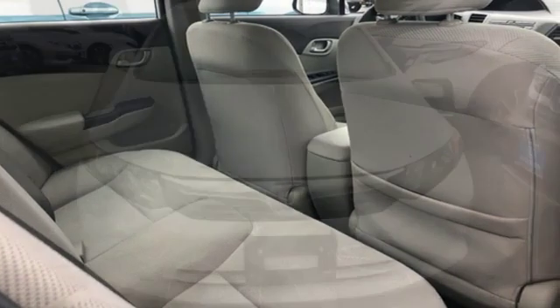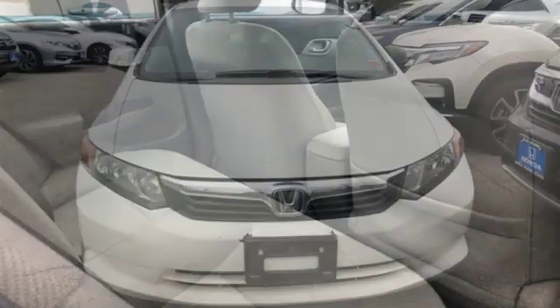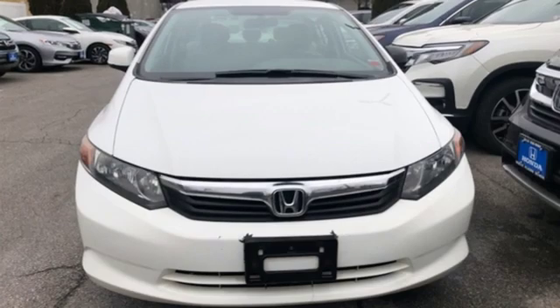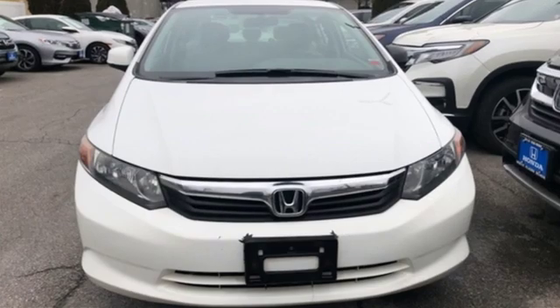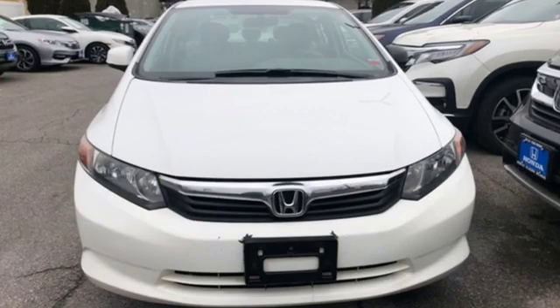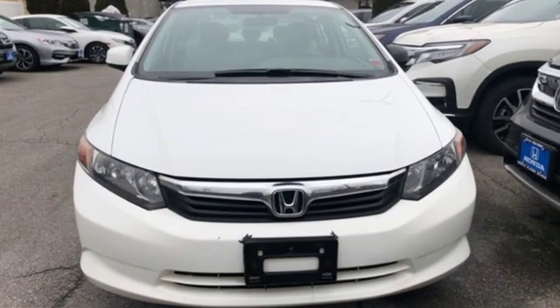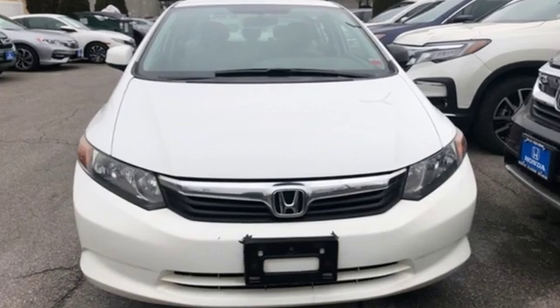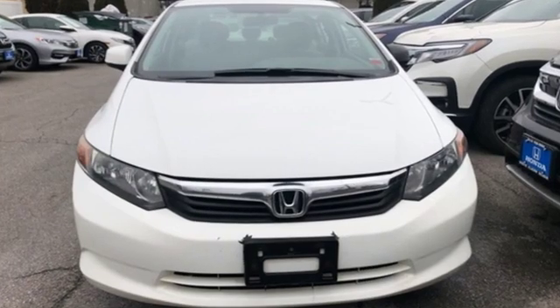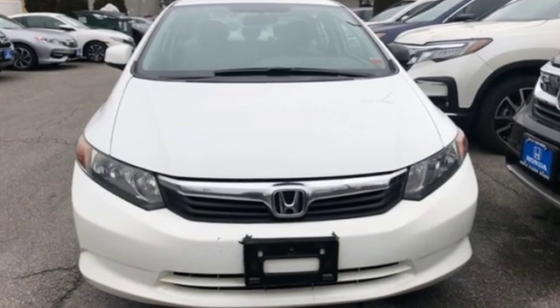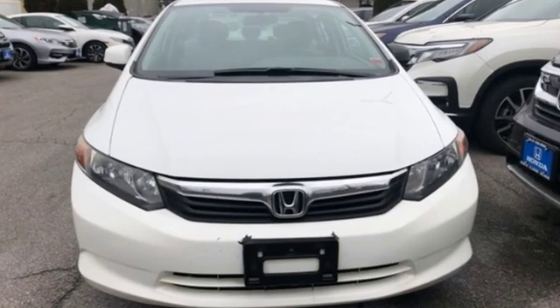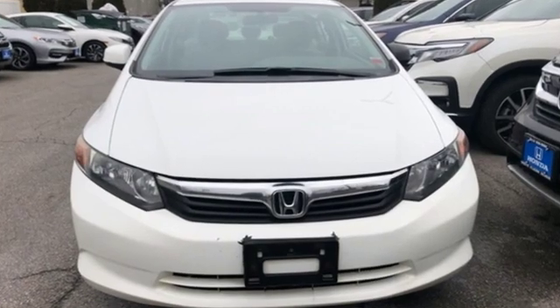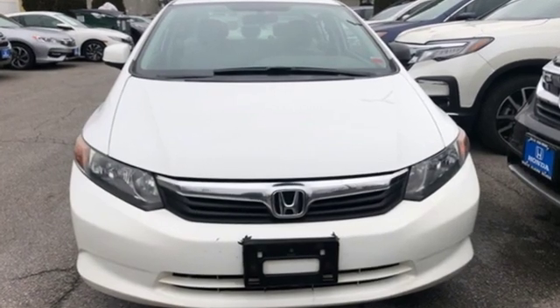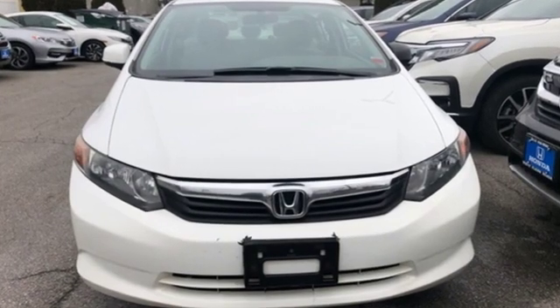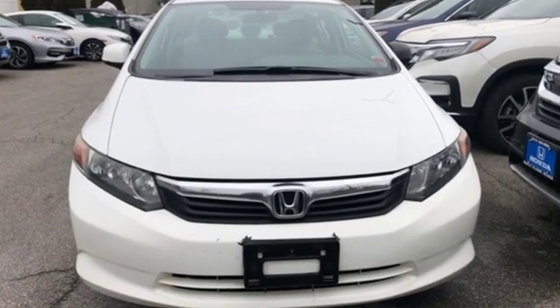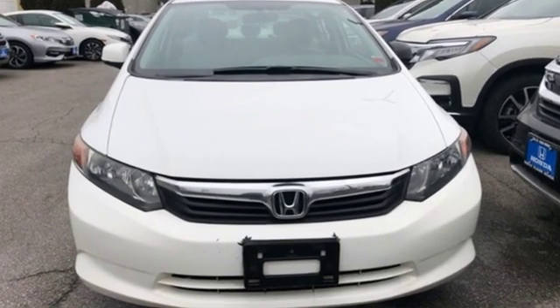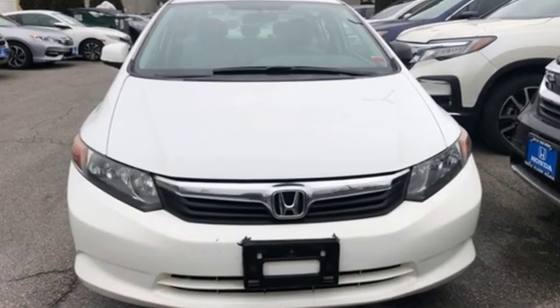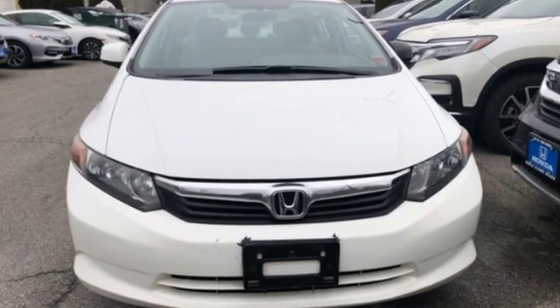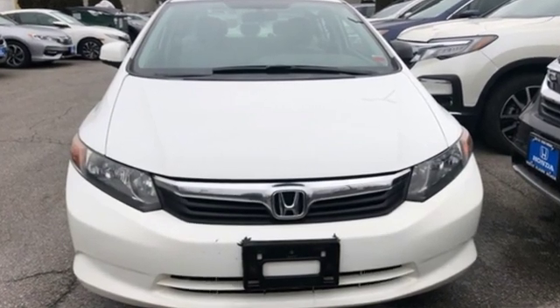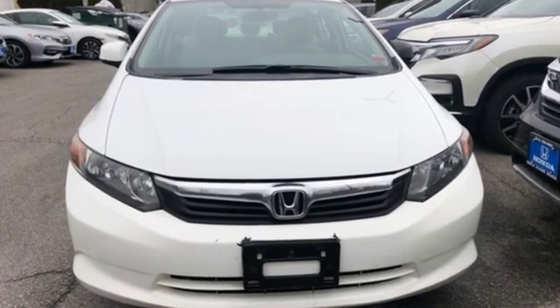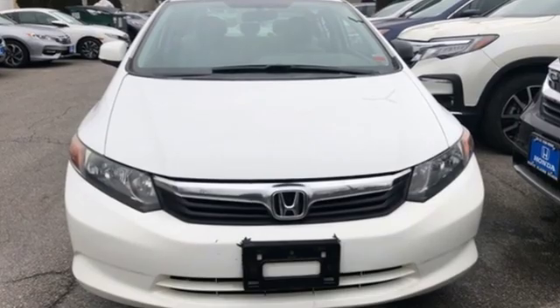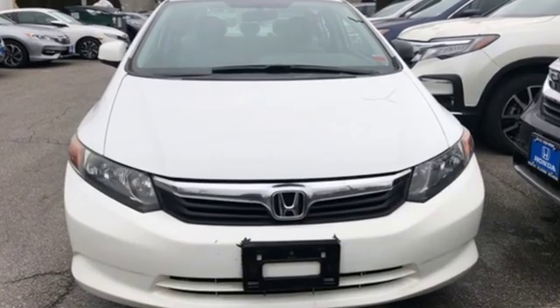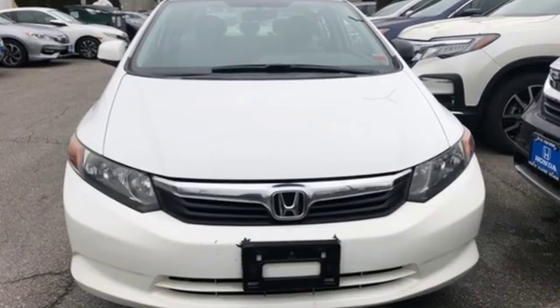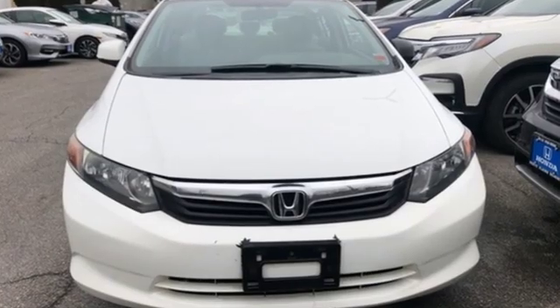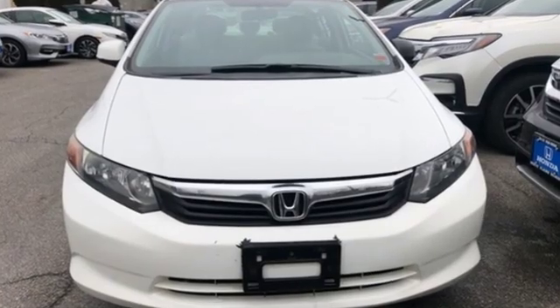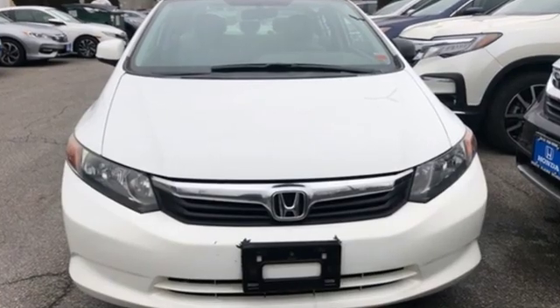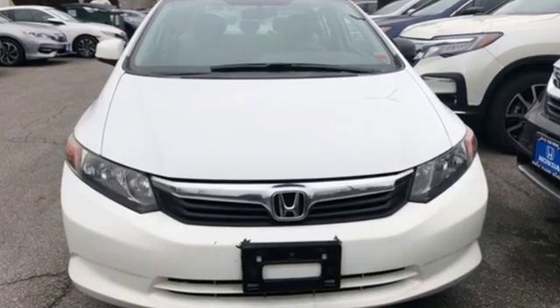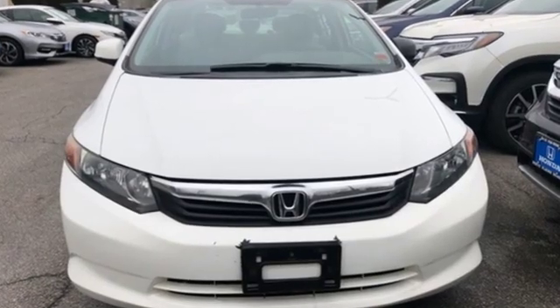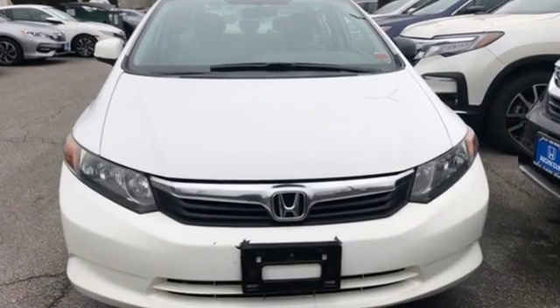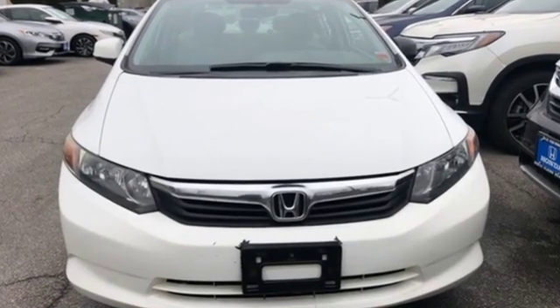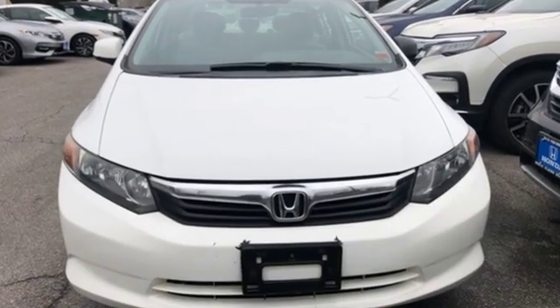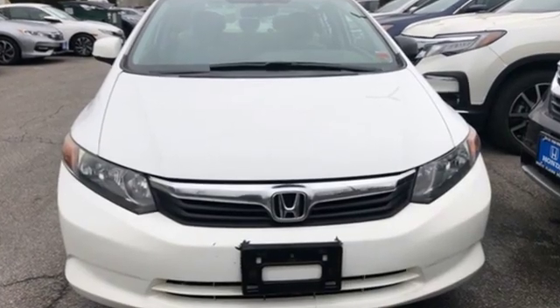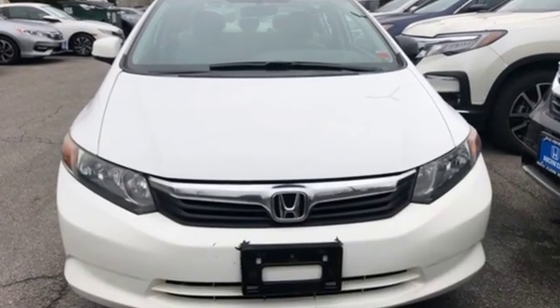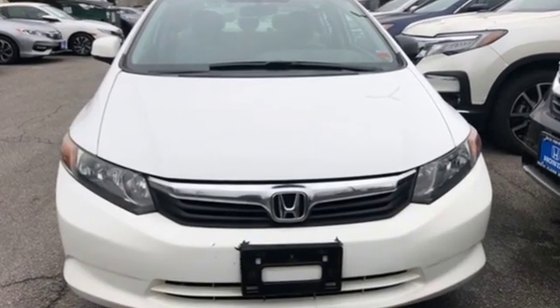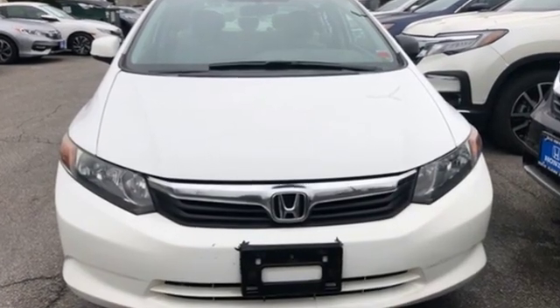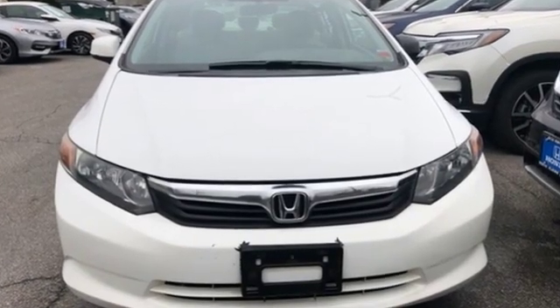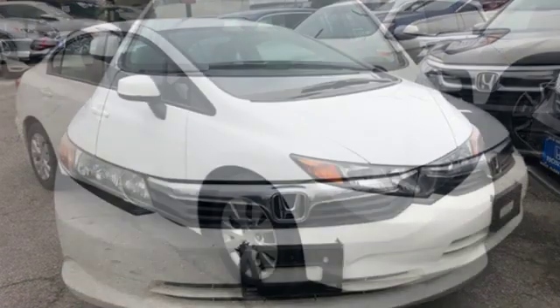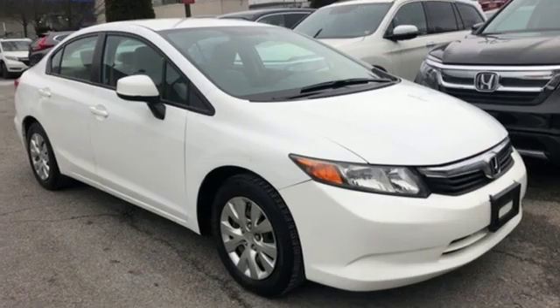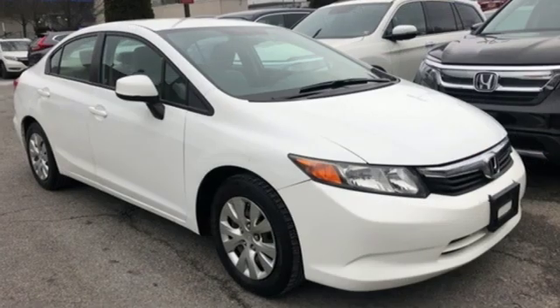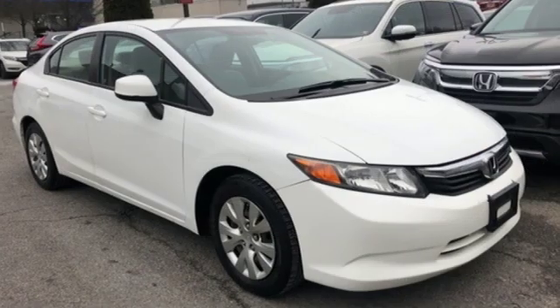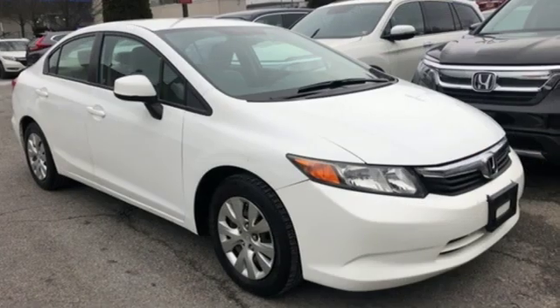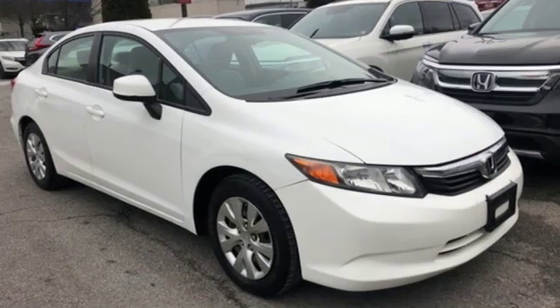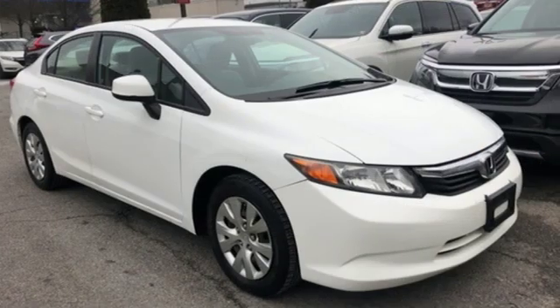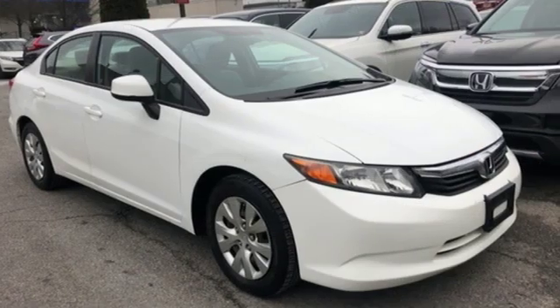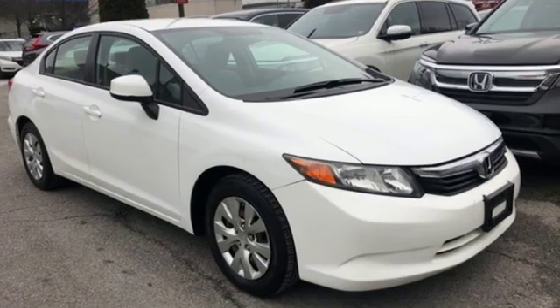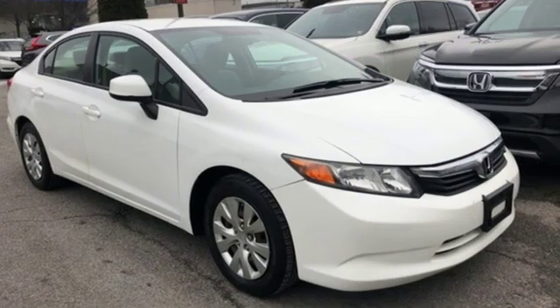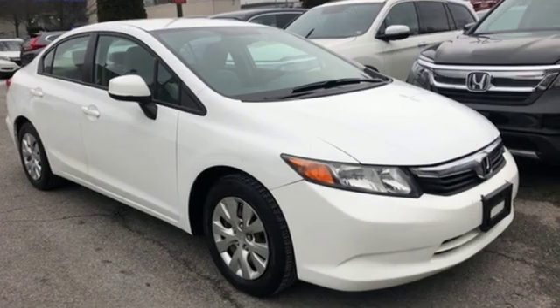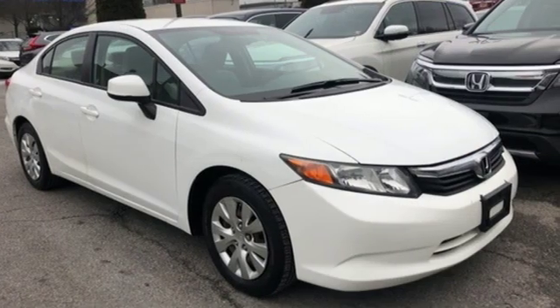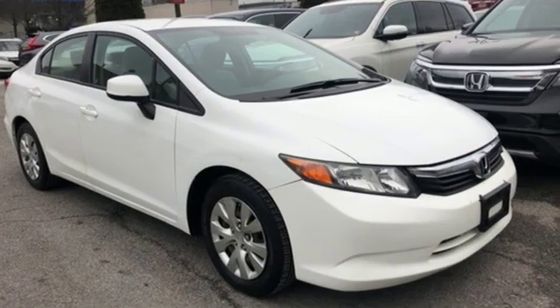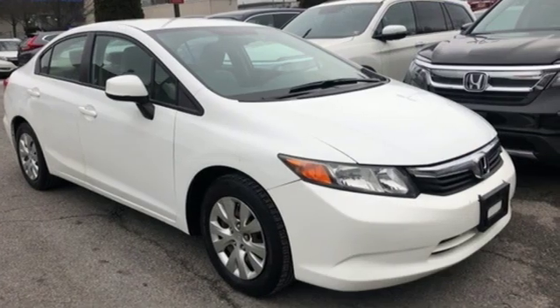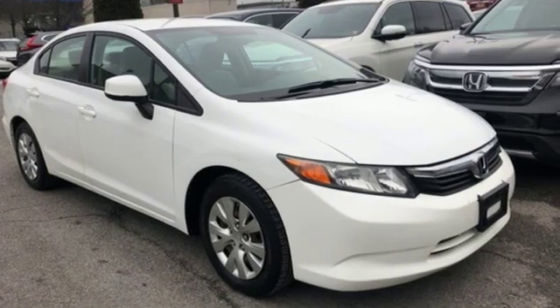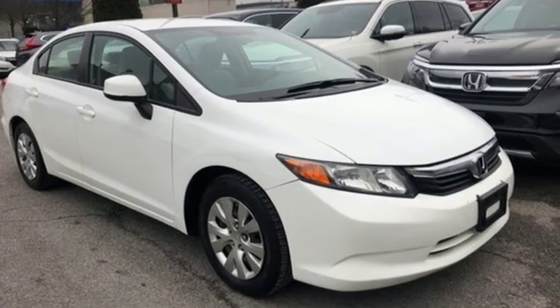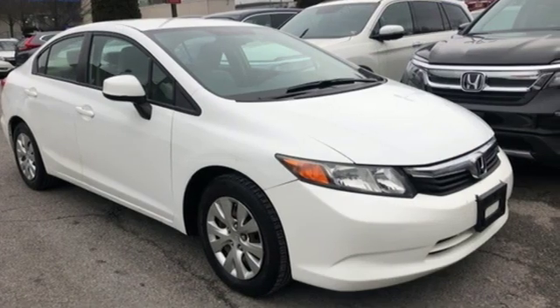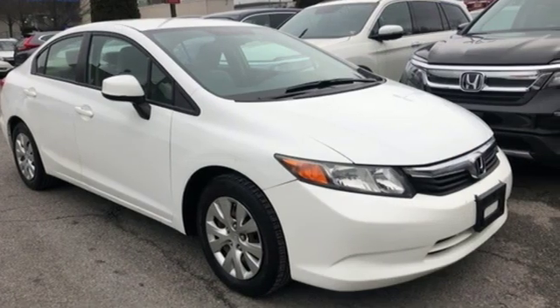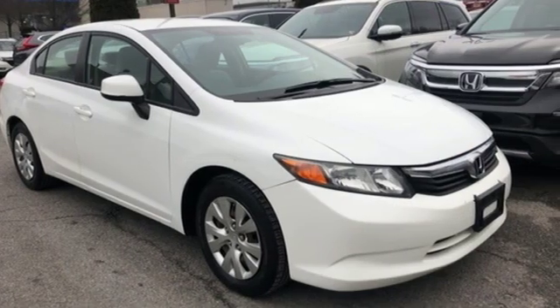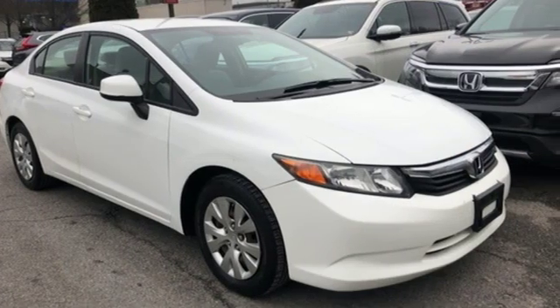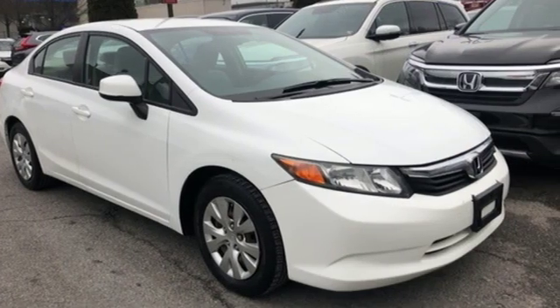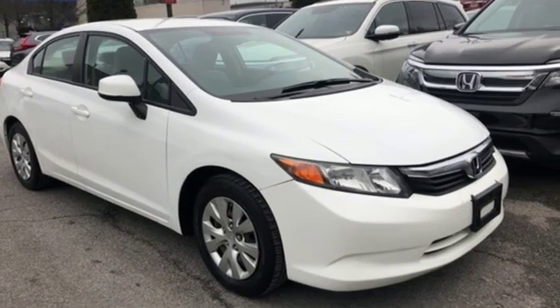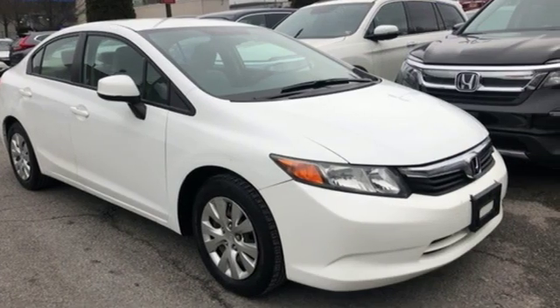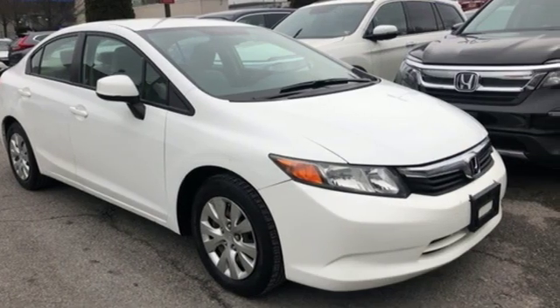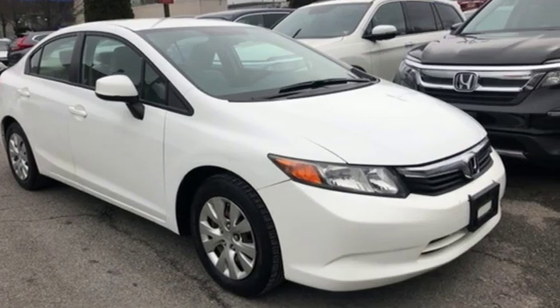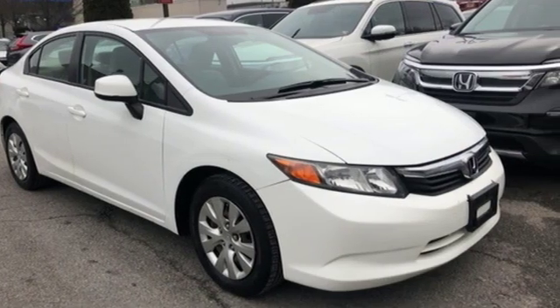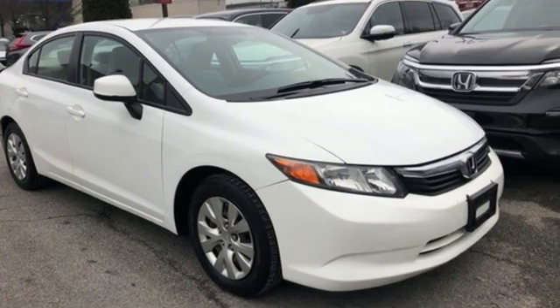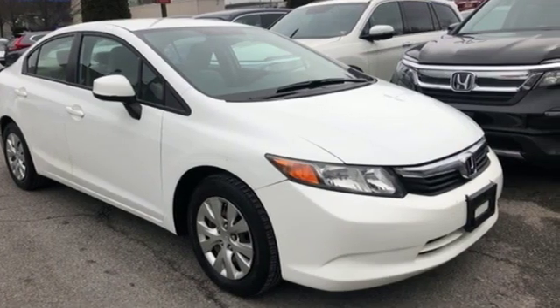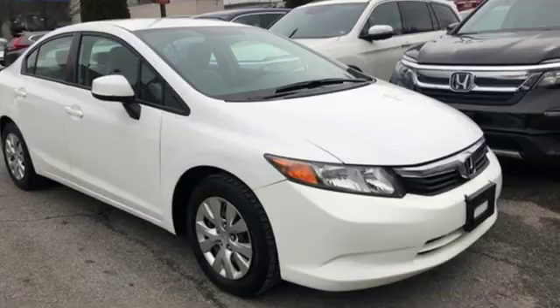Interiors are blessed with more style and function. Honda has a world-renowned reputation for reliability. Take it for a test drive today.